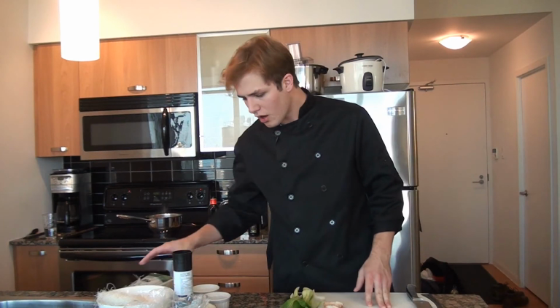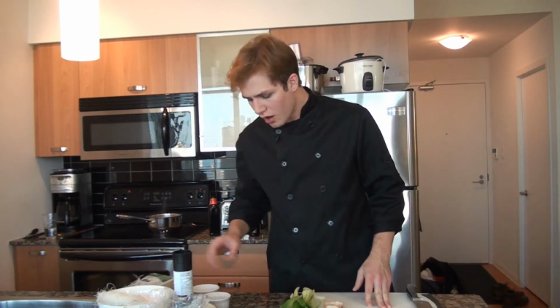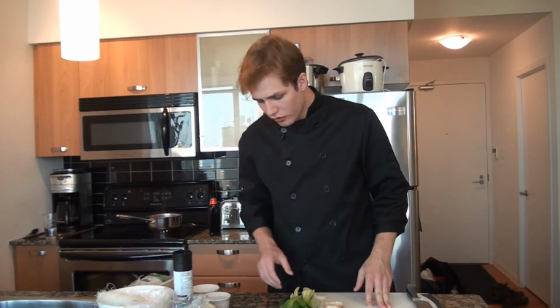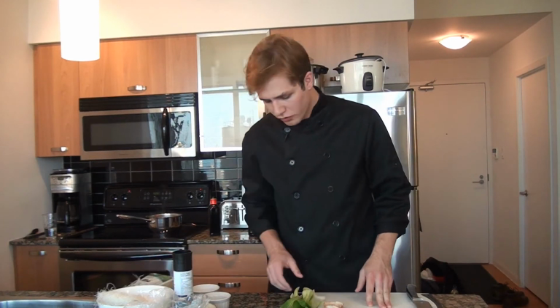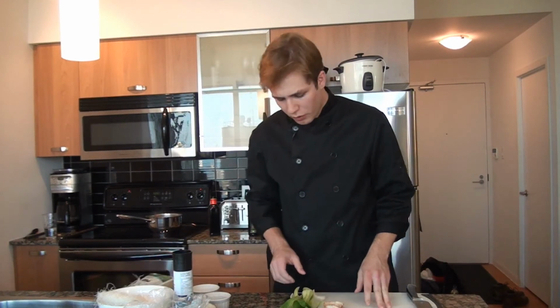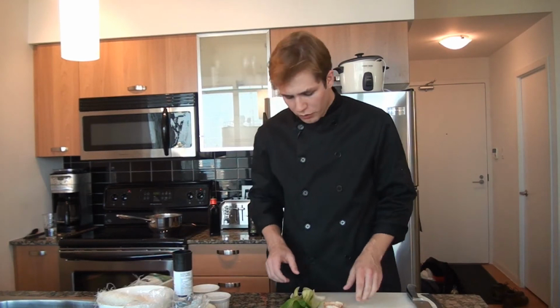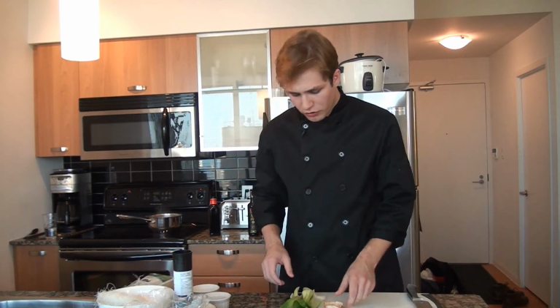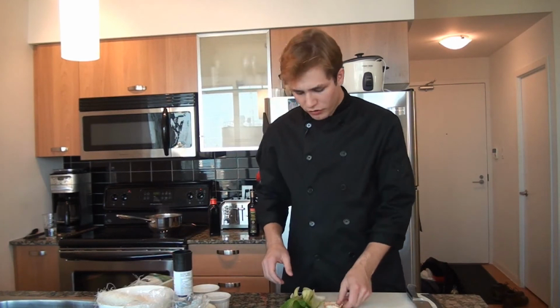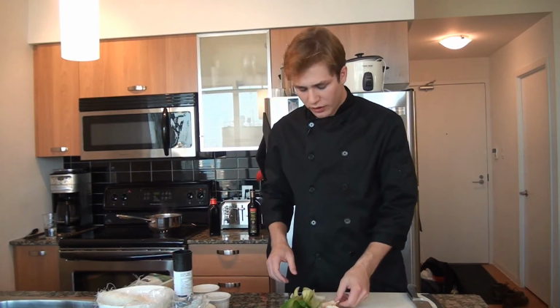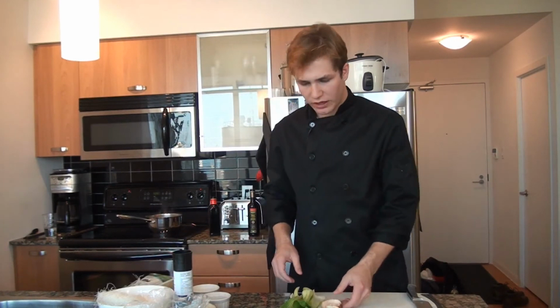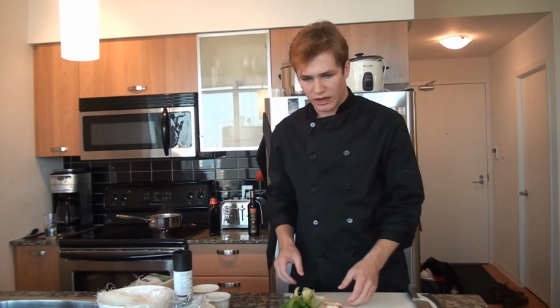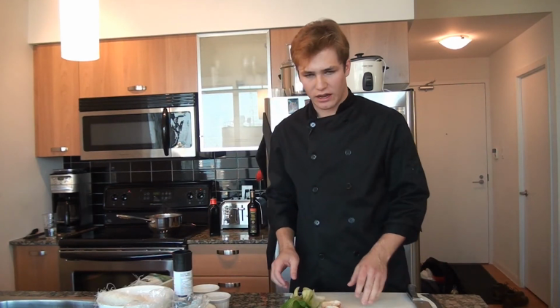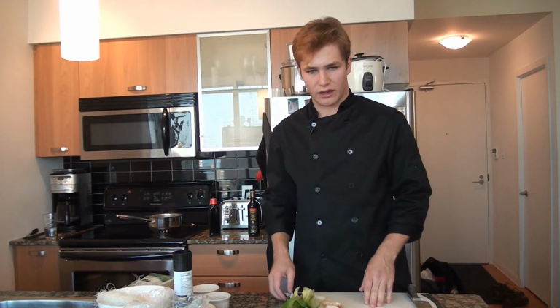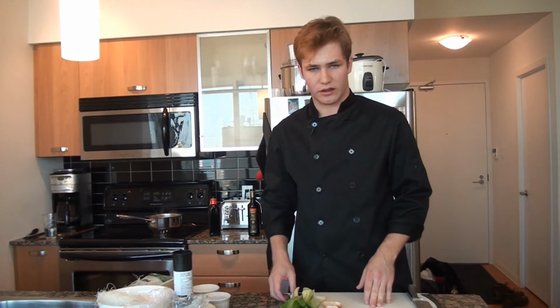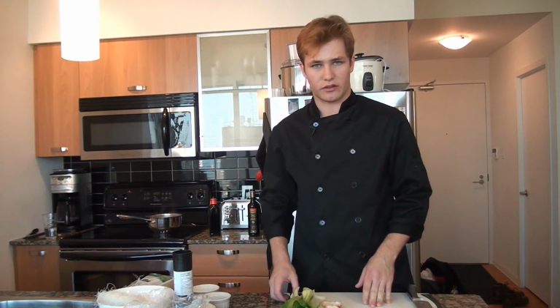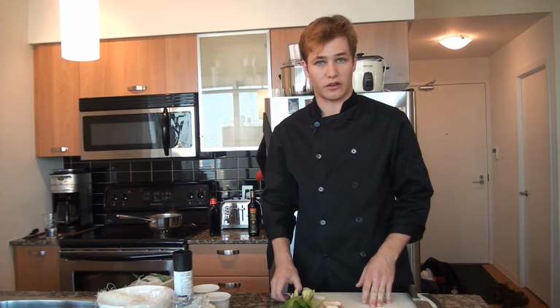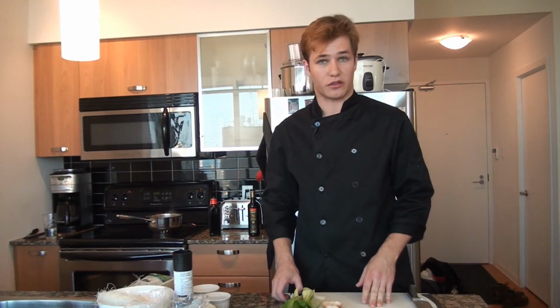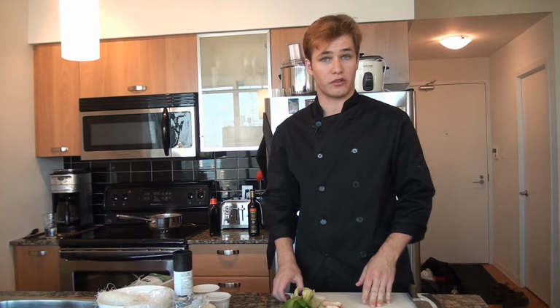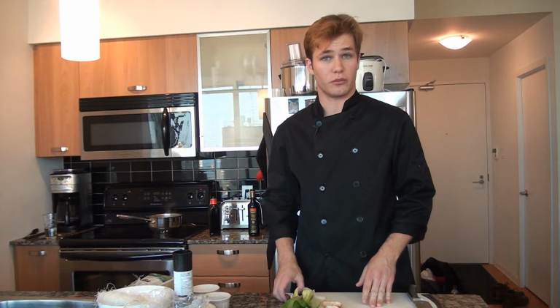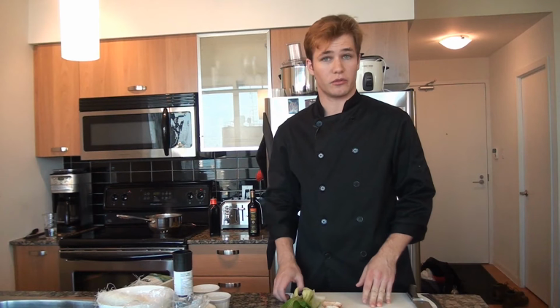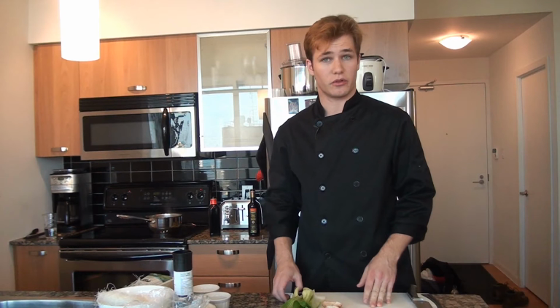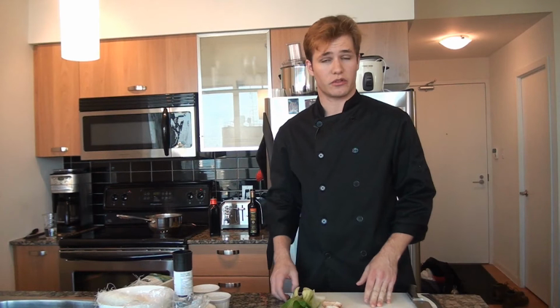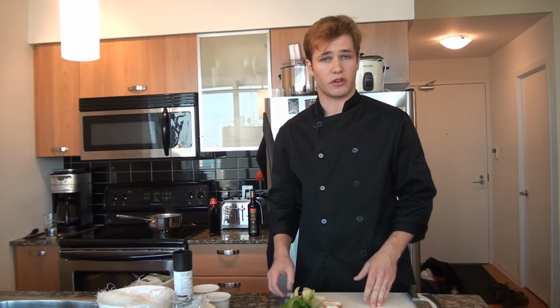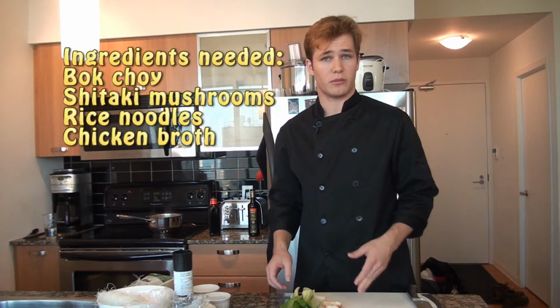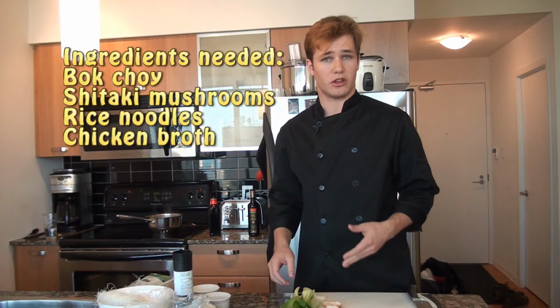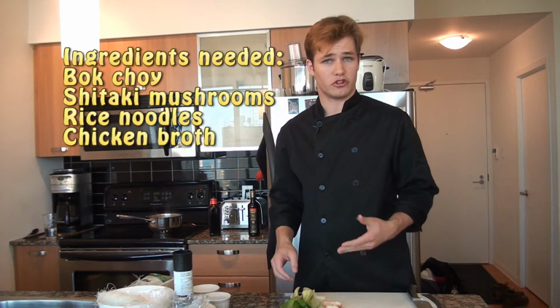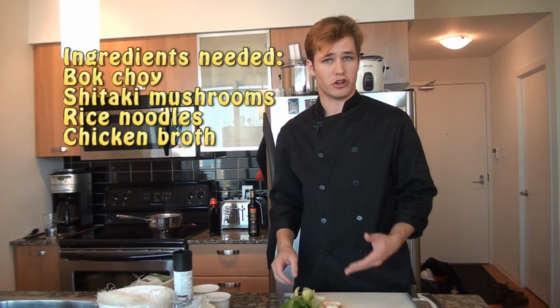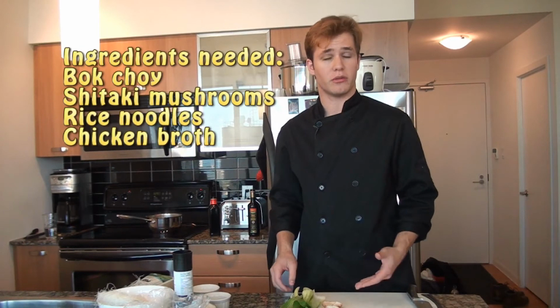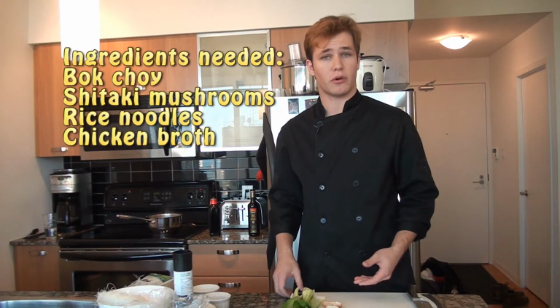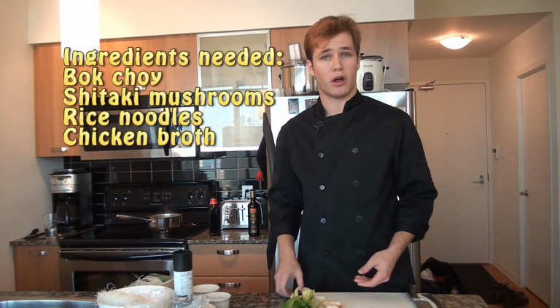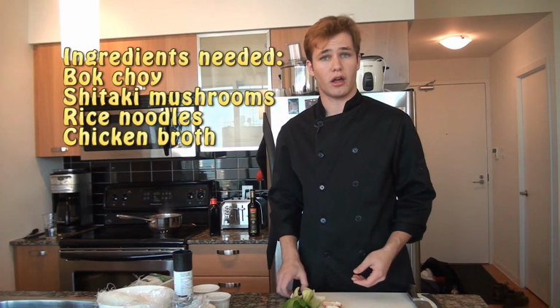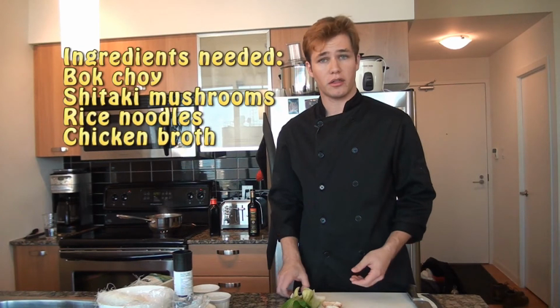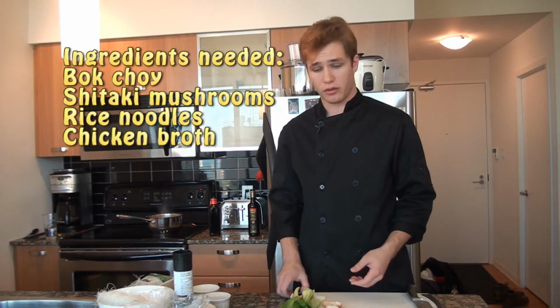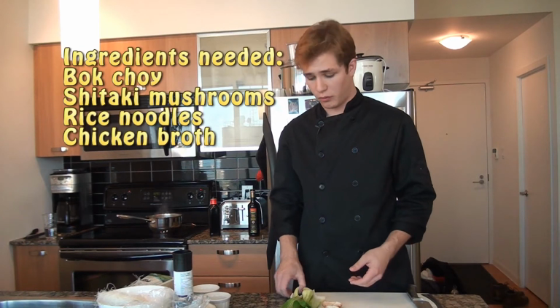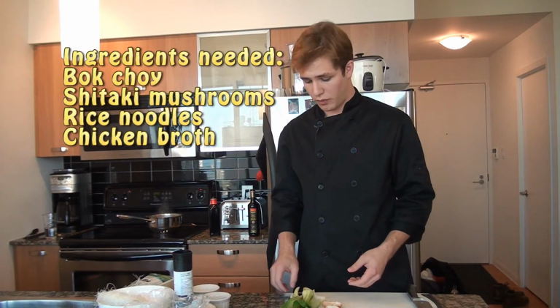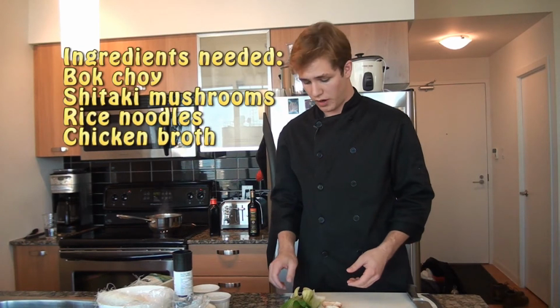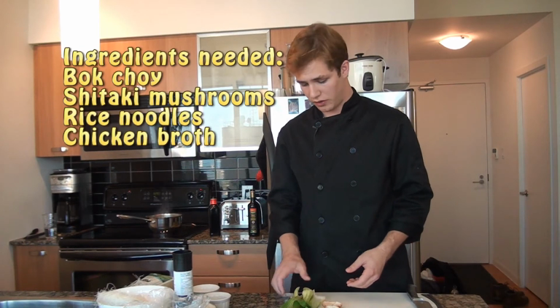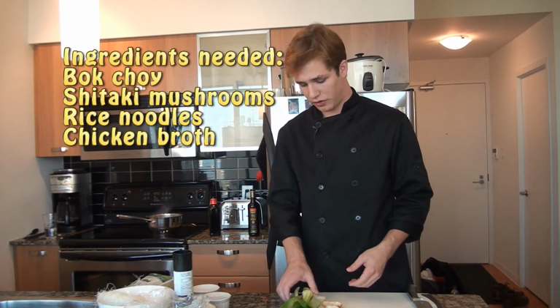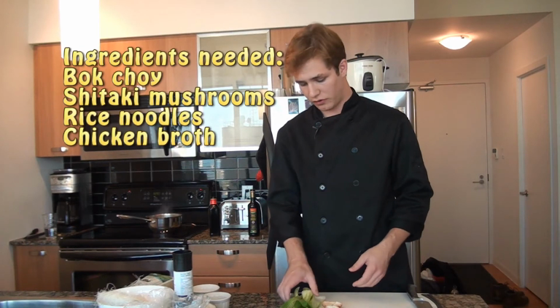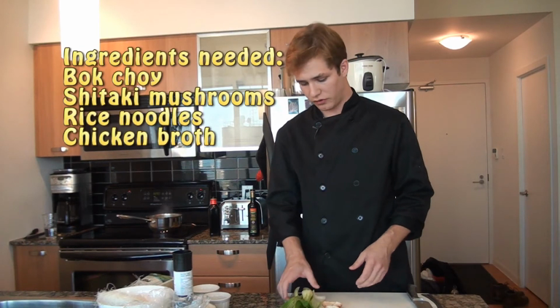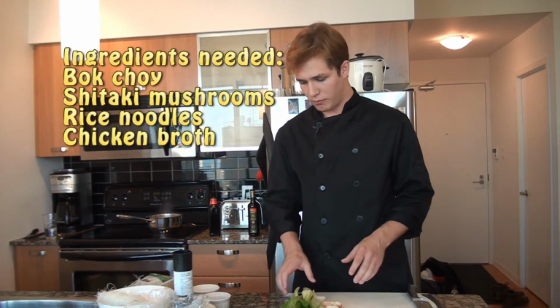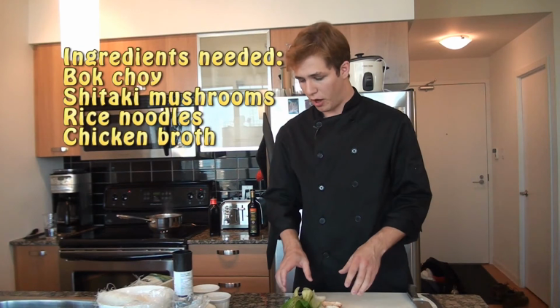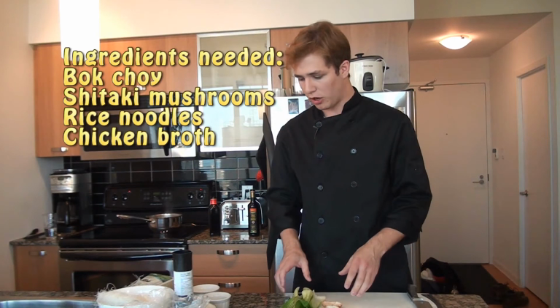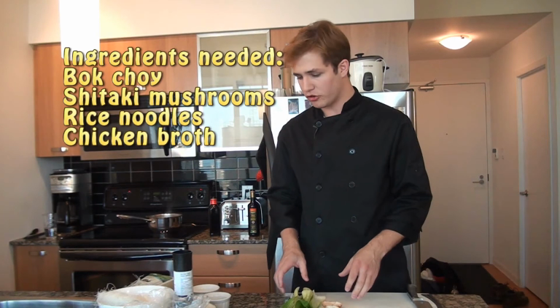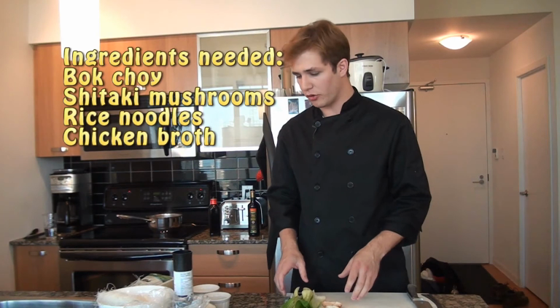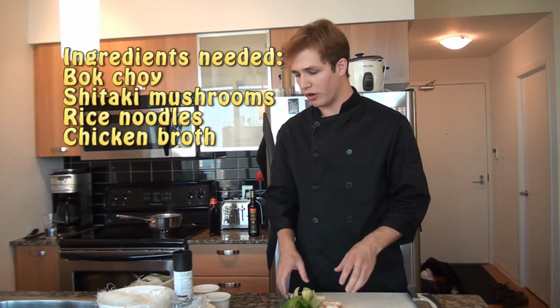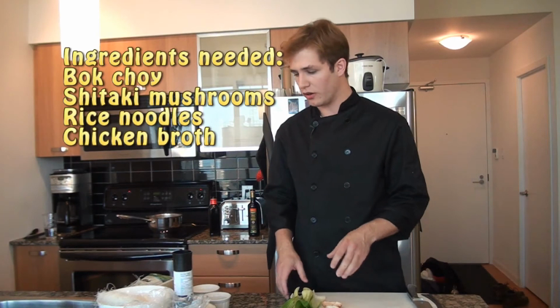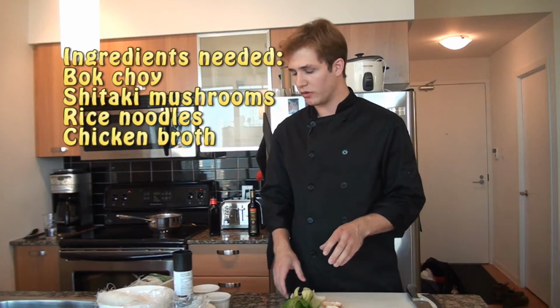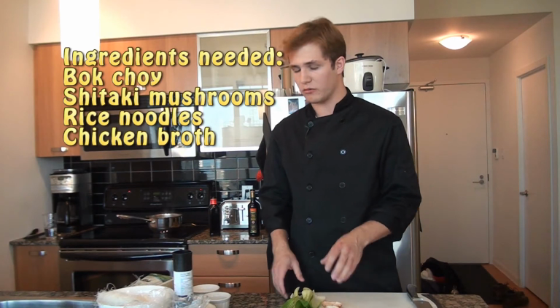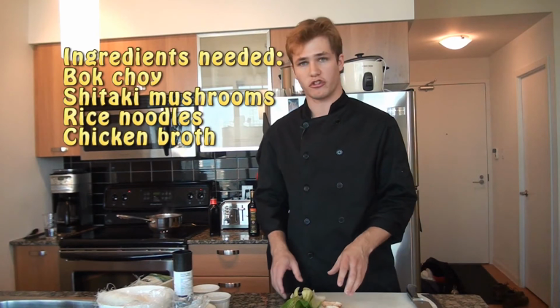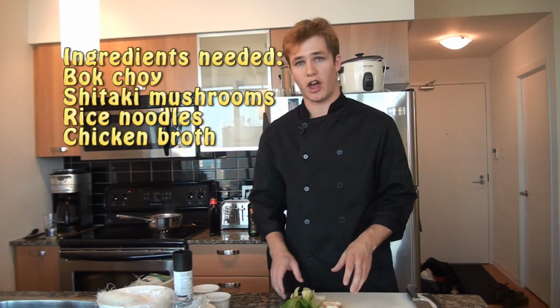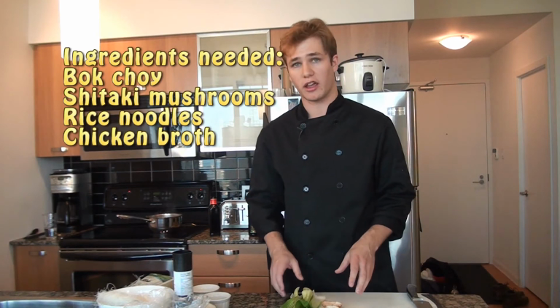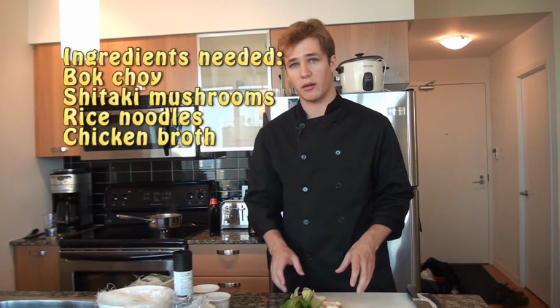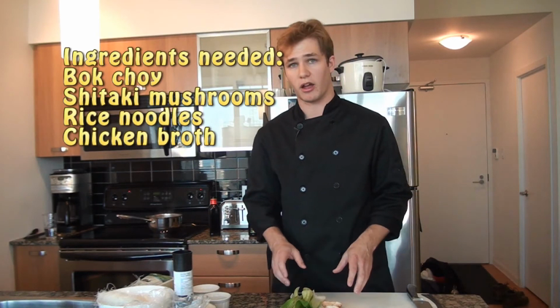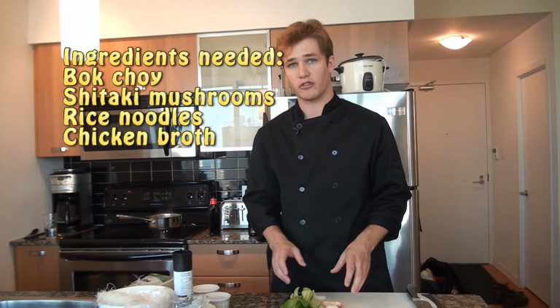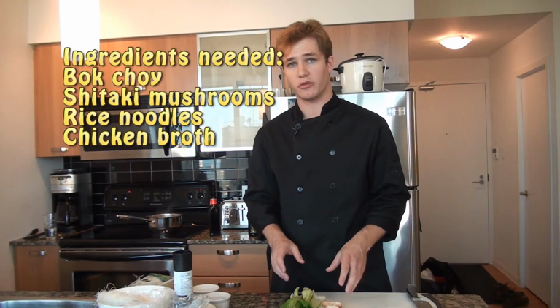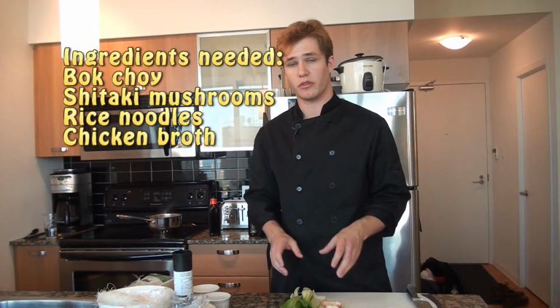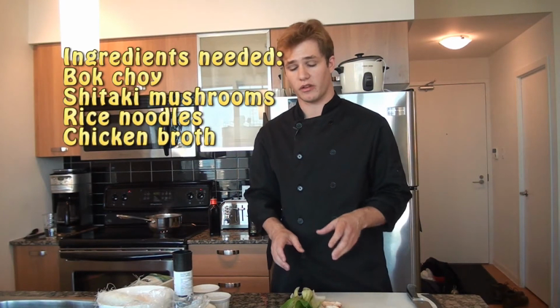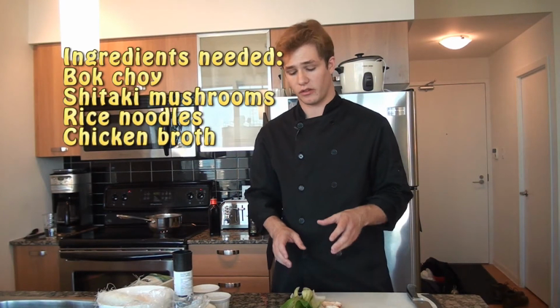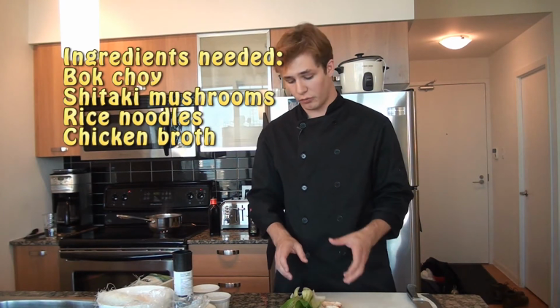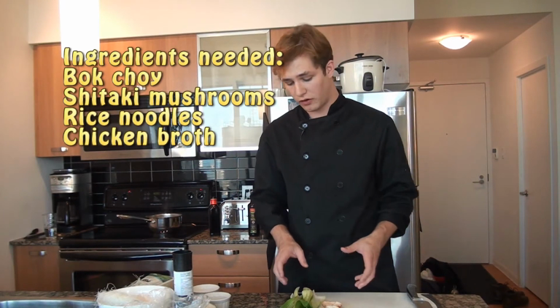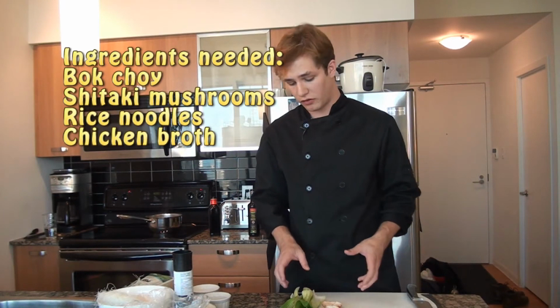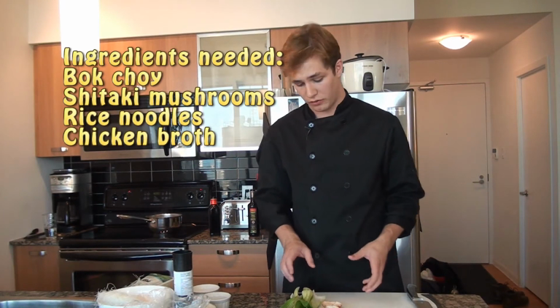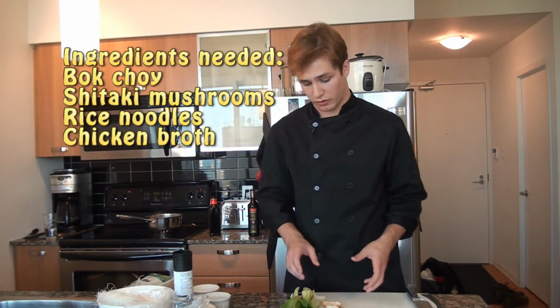So what we're doing is a soup — a chicken broth with some bok choy, some shiitake mushrooms, and some rice noodles.